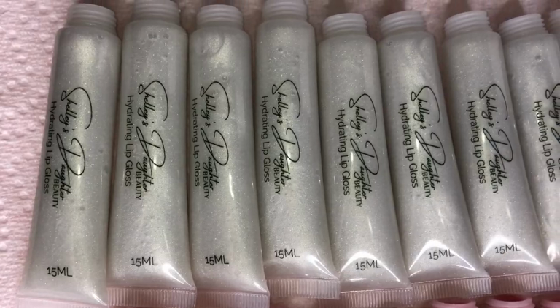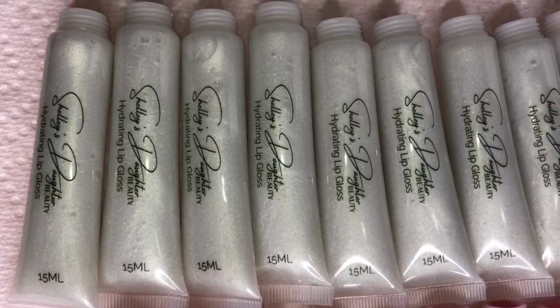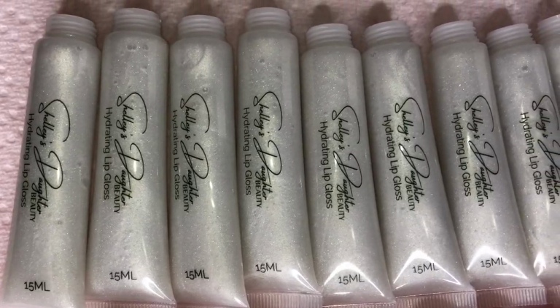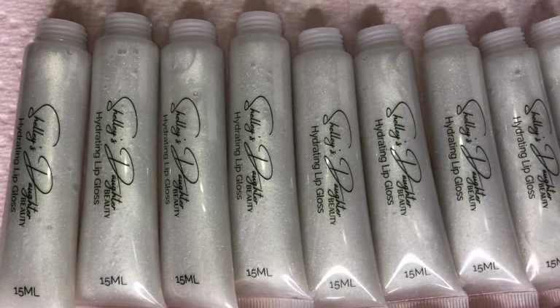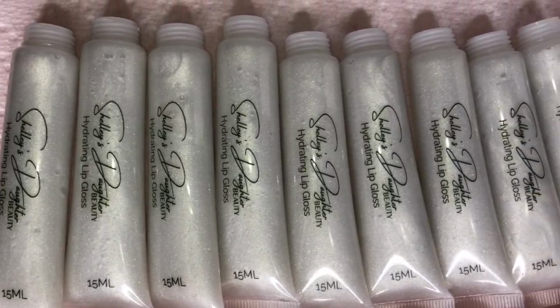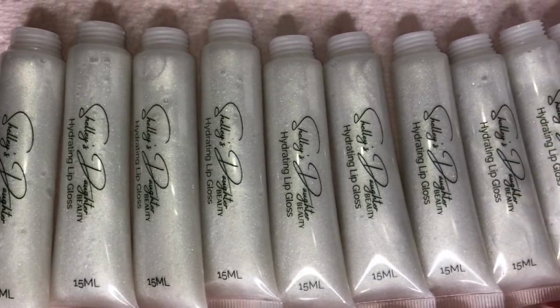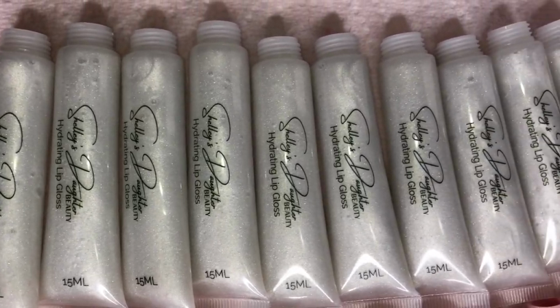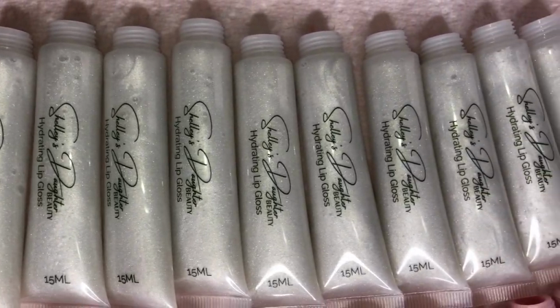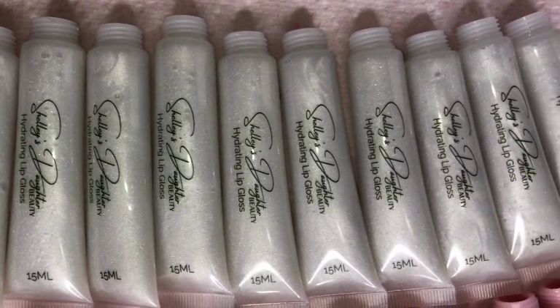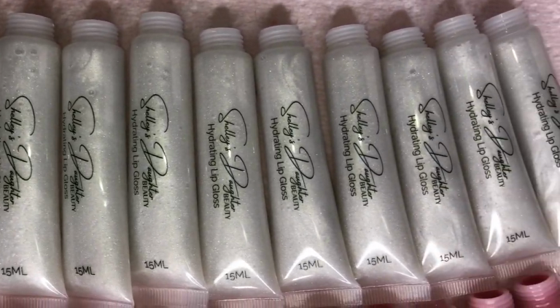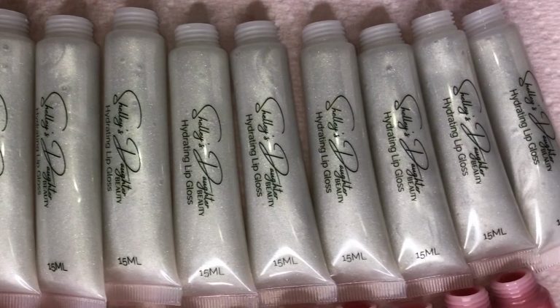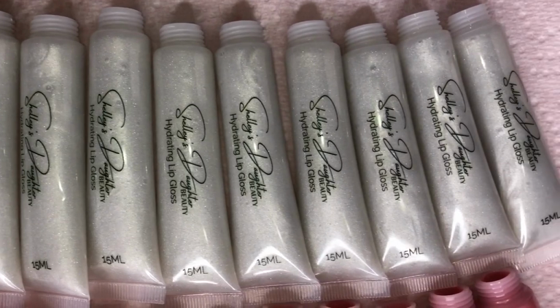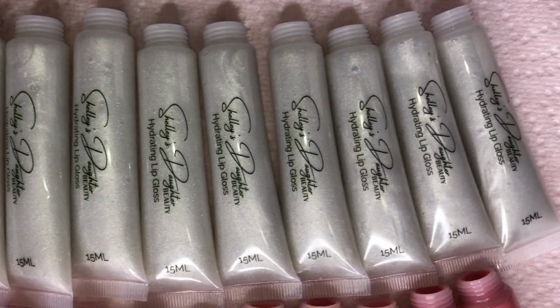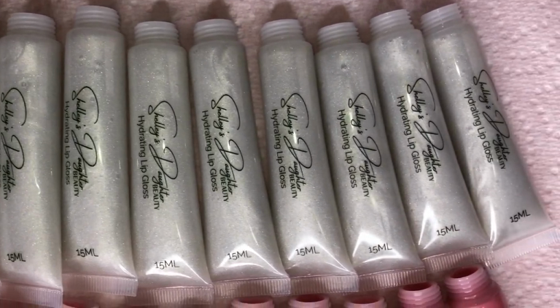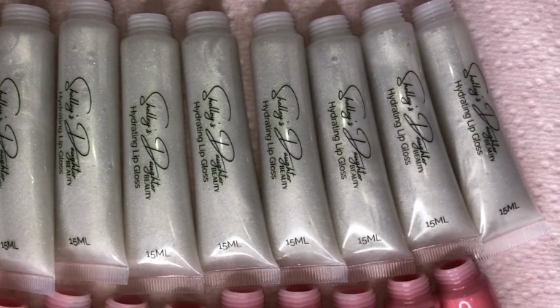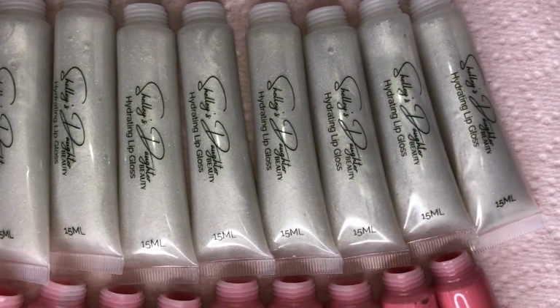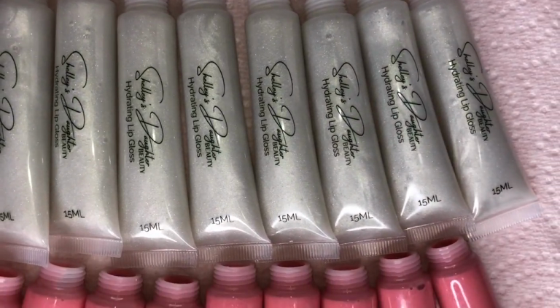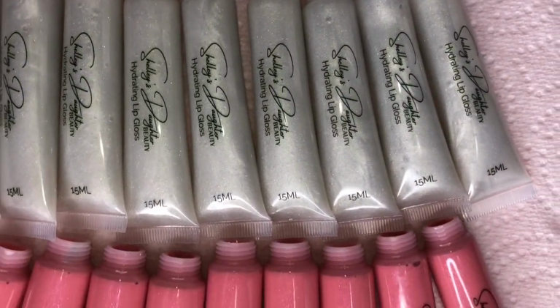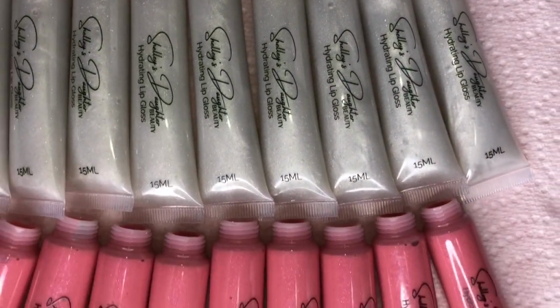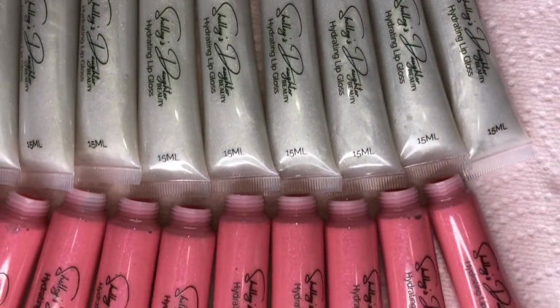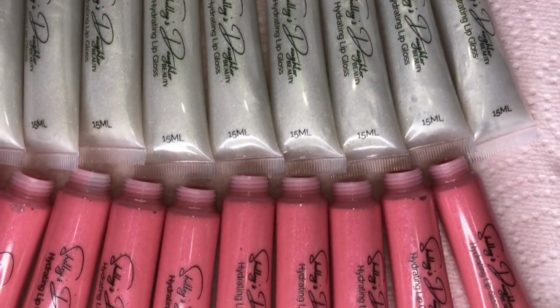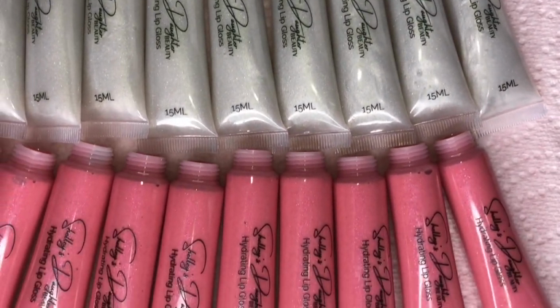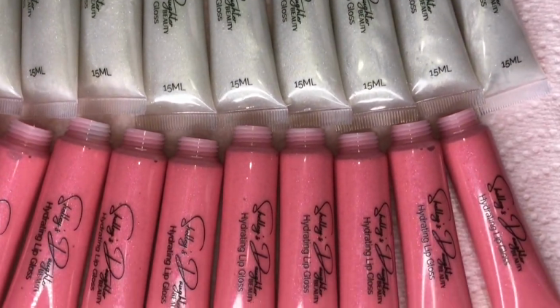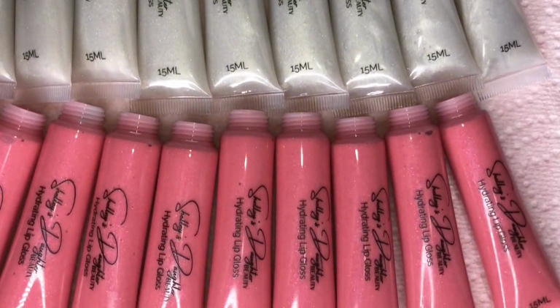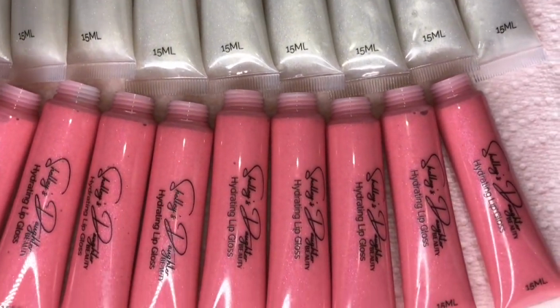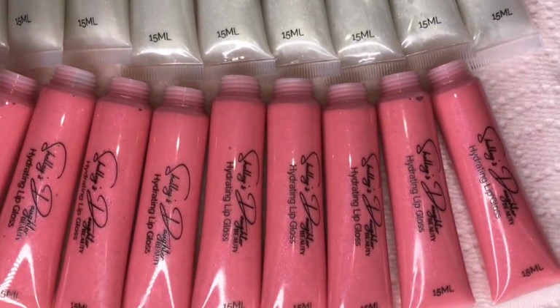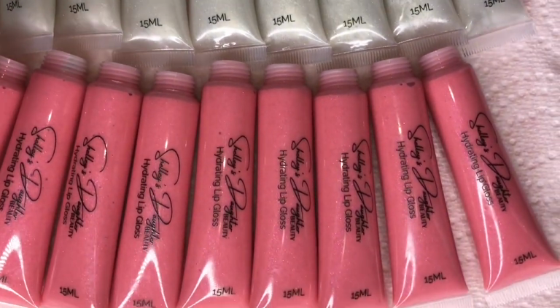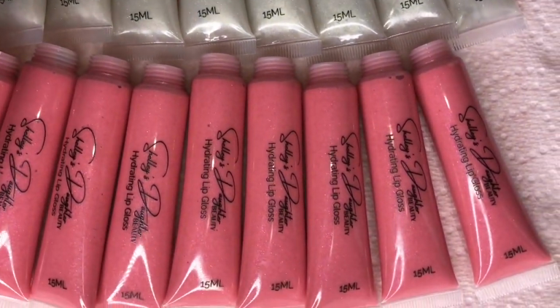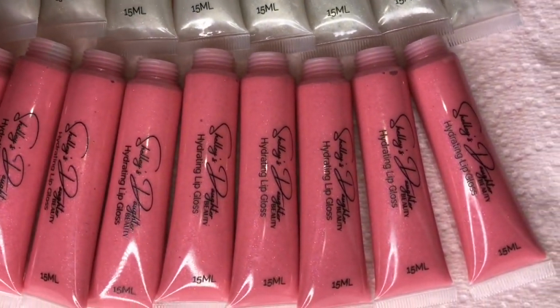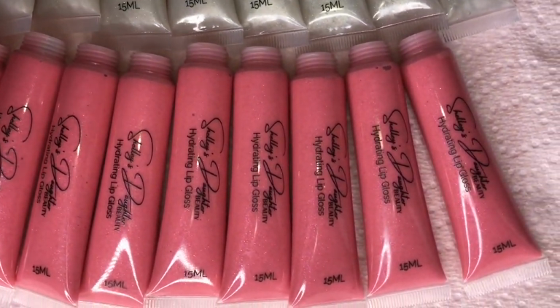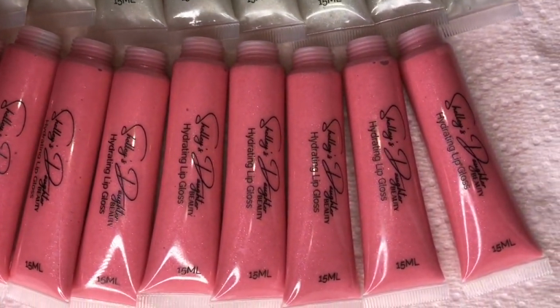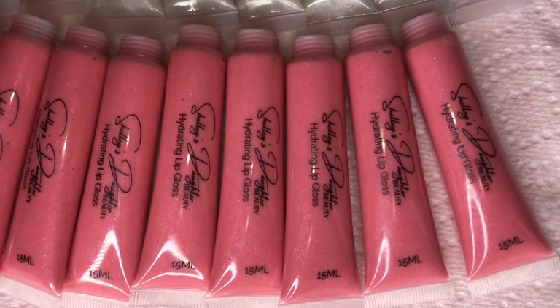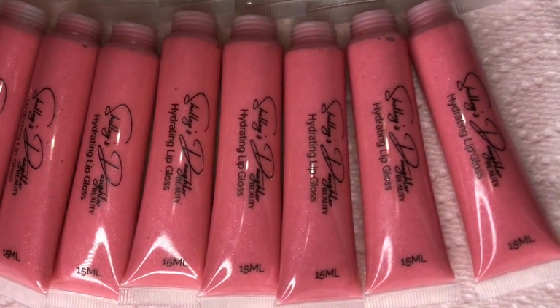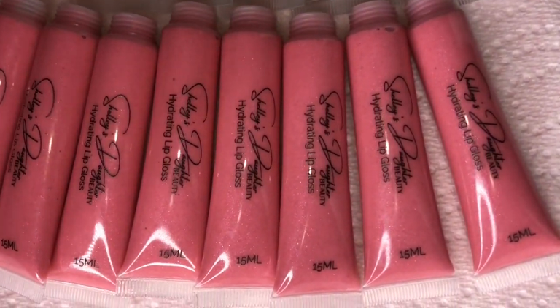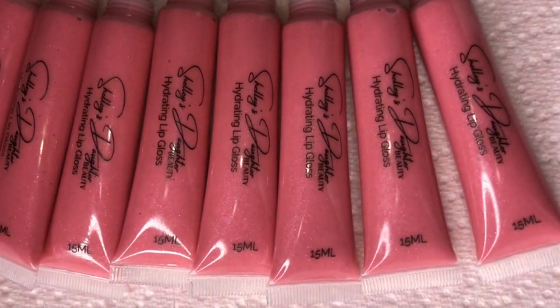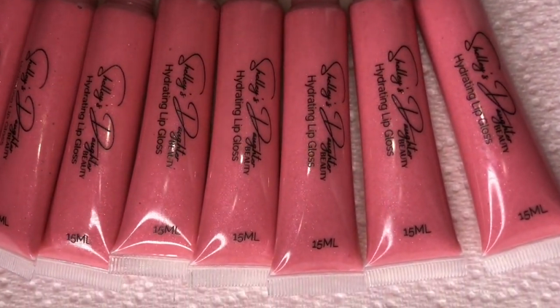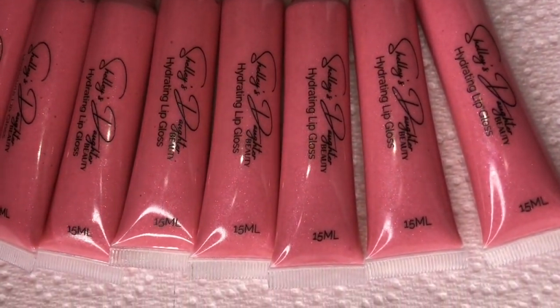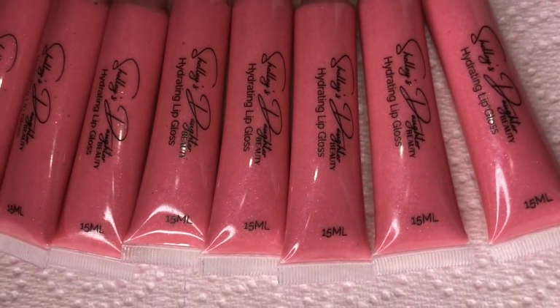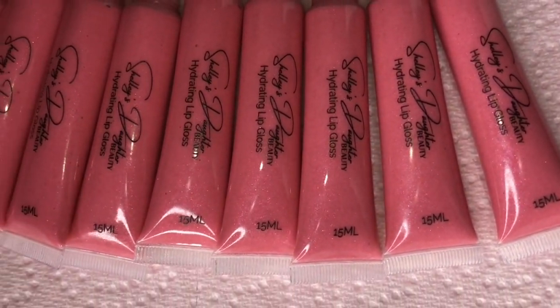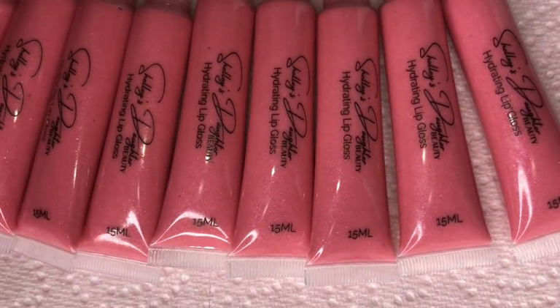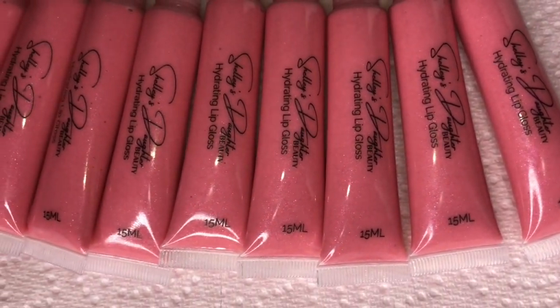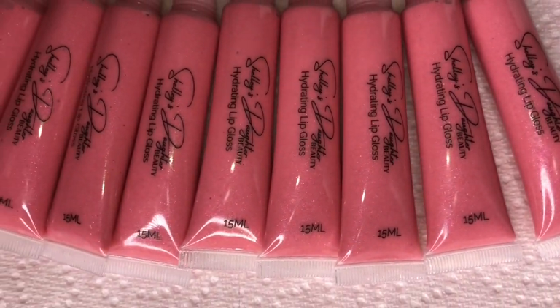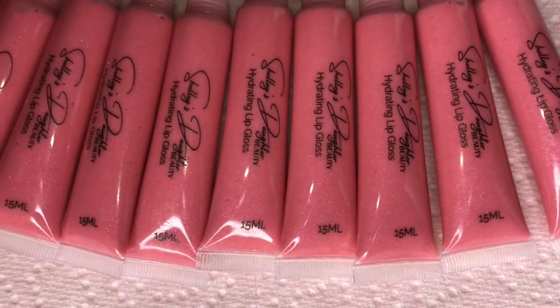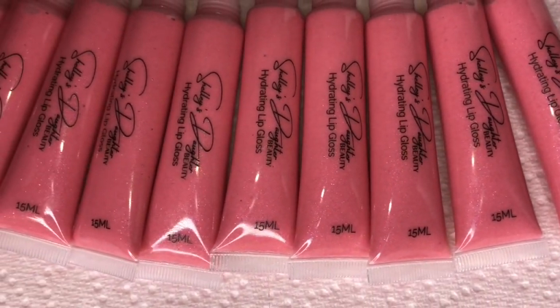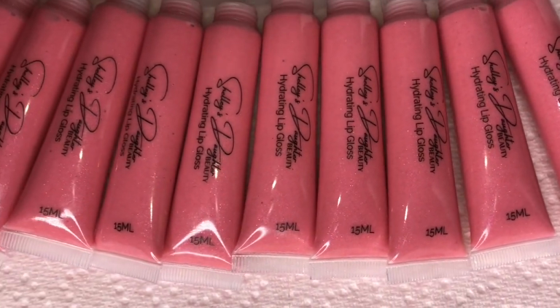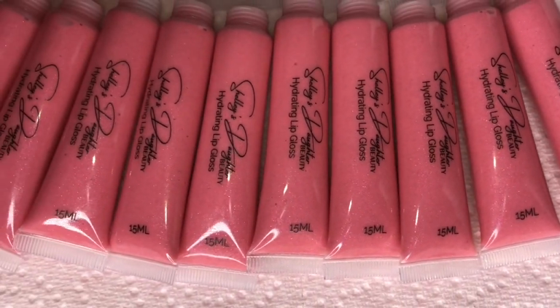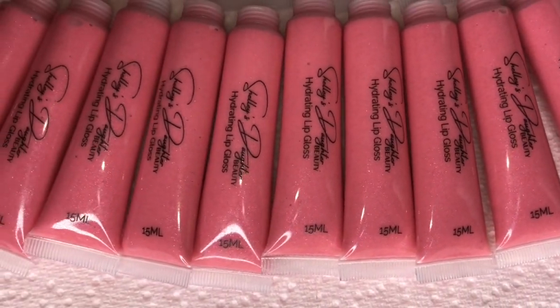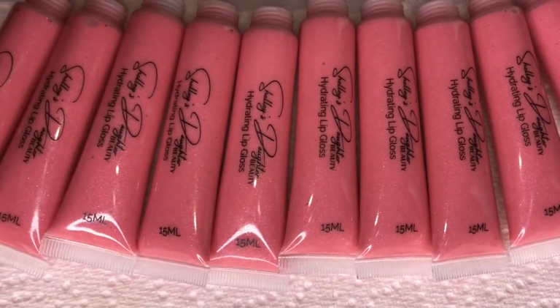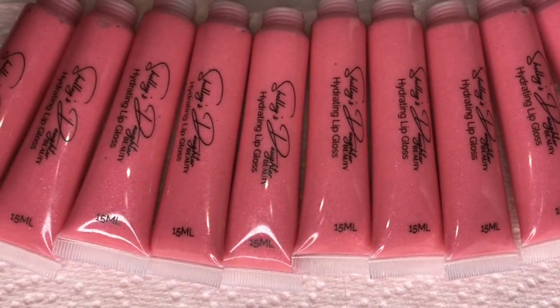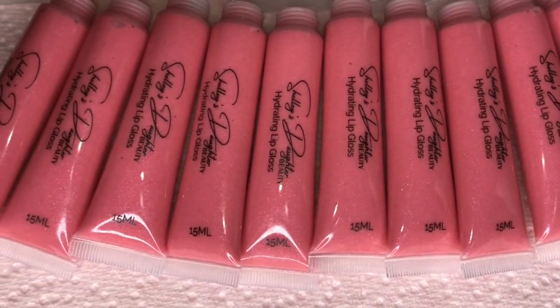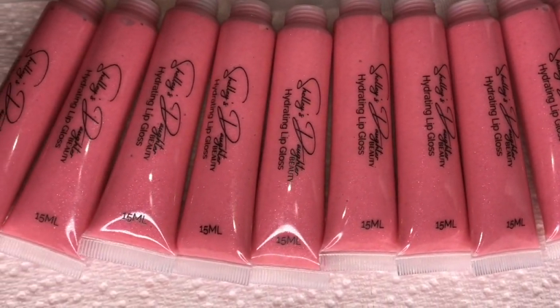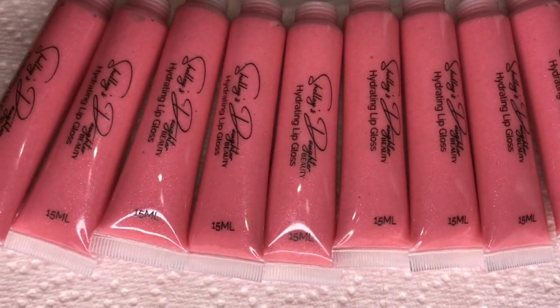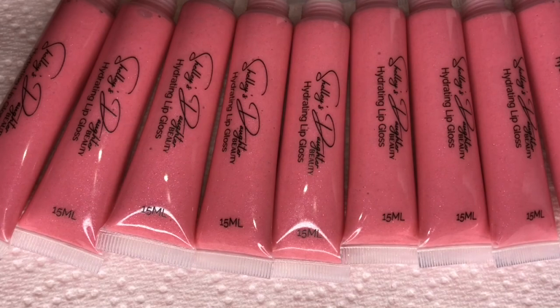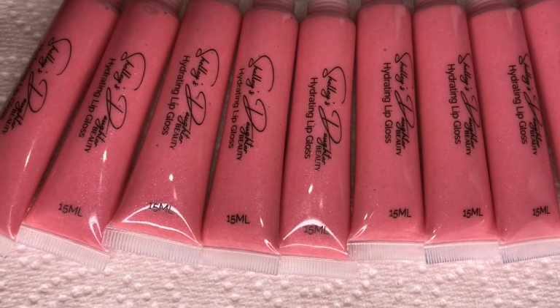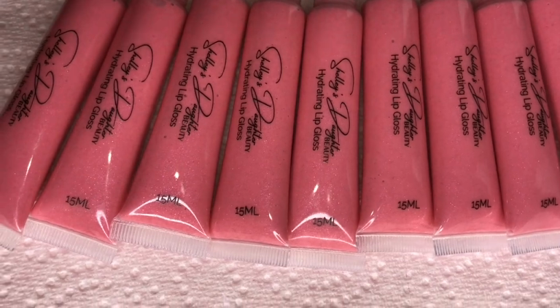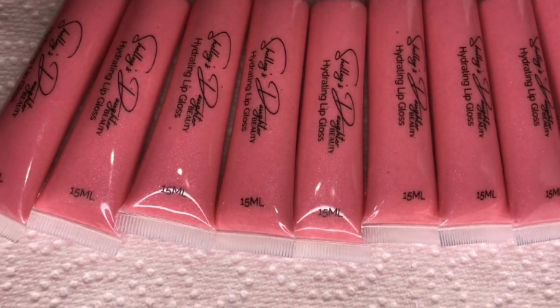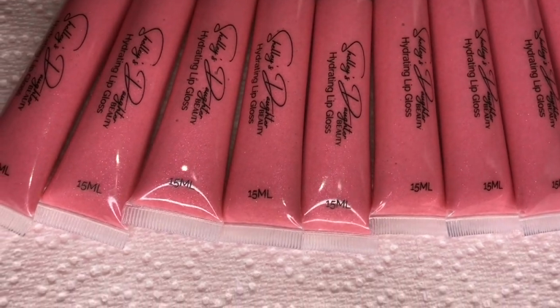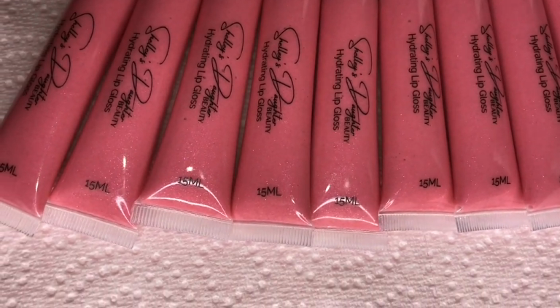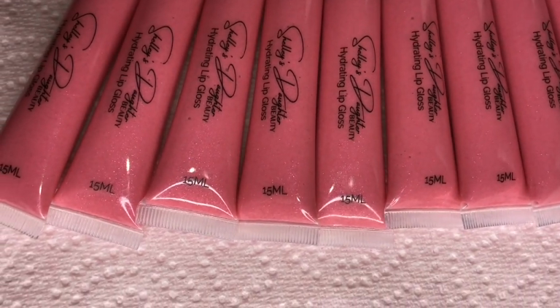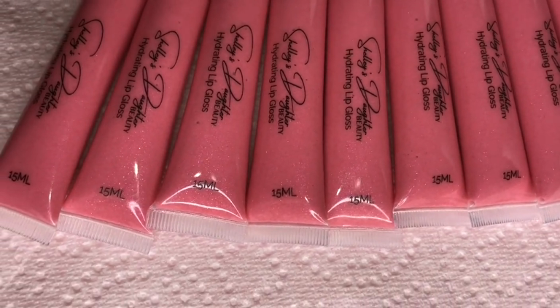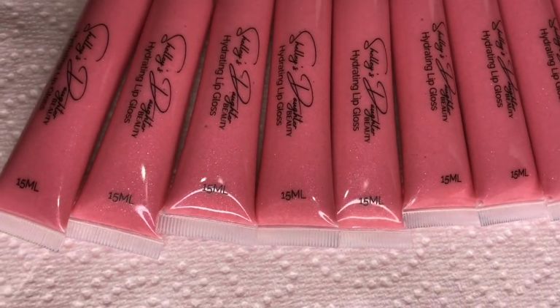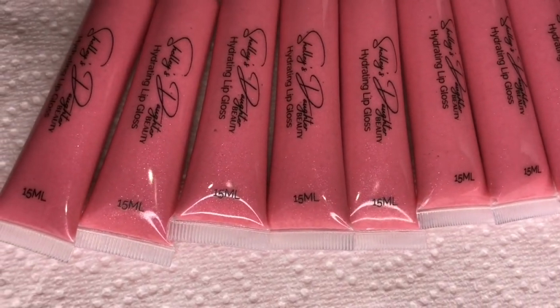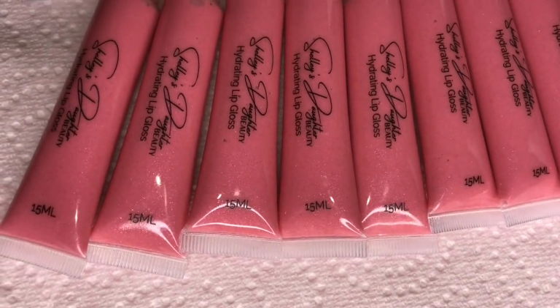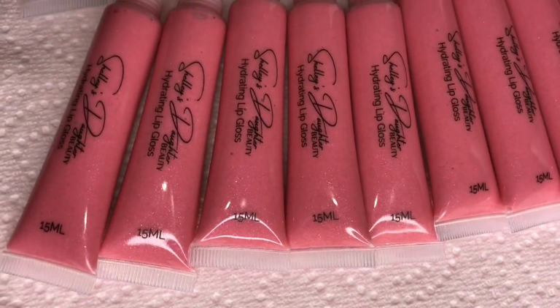Here's a quick clip of the Selenite and the Rose Quartz lip gloss because I felt like the video footage was not doing it justice. This is before I applied the caps.